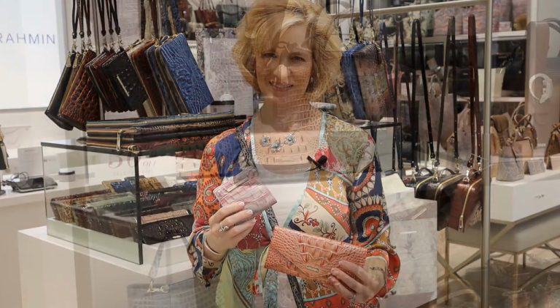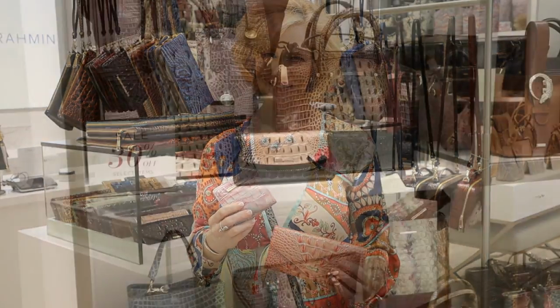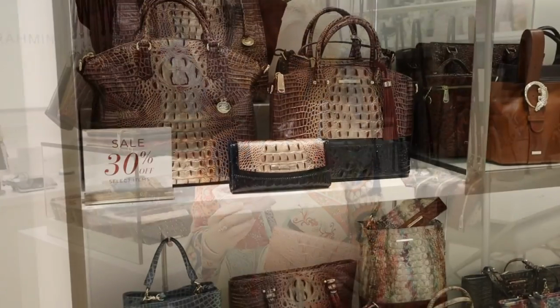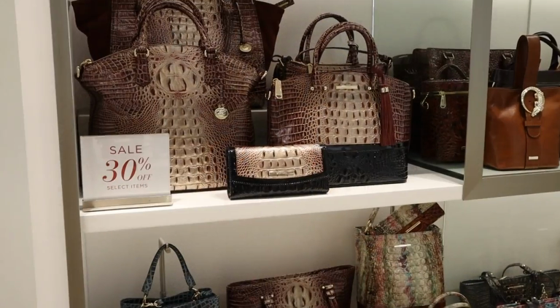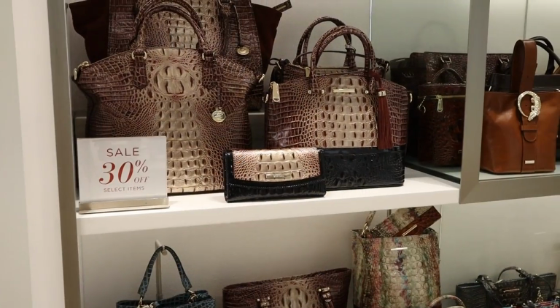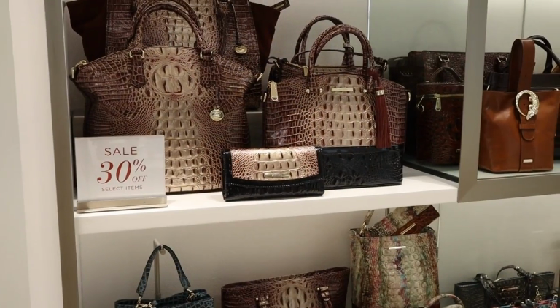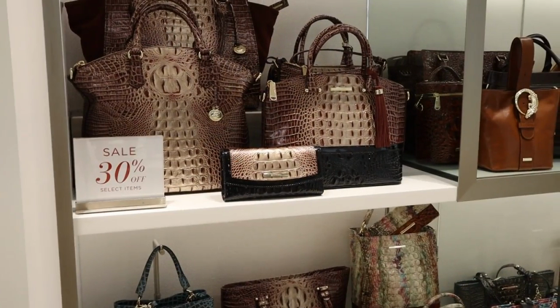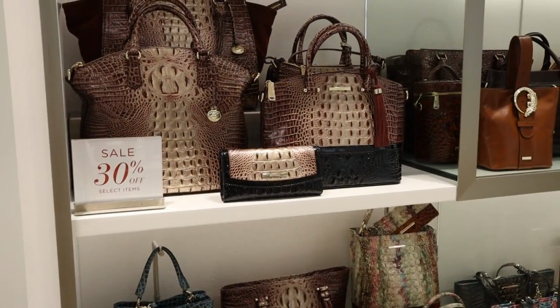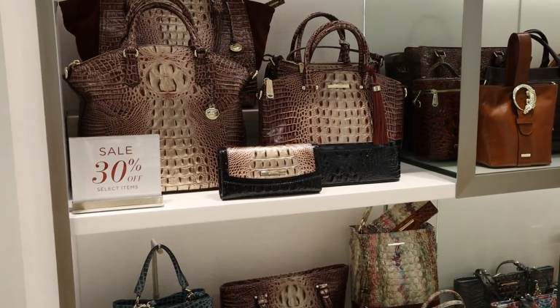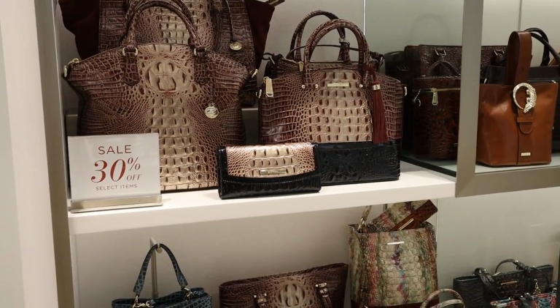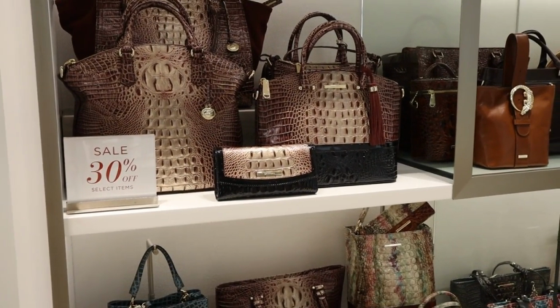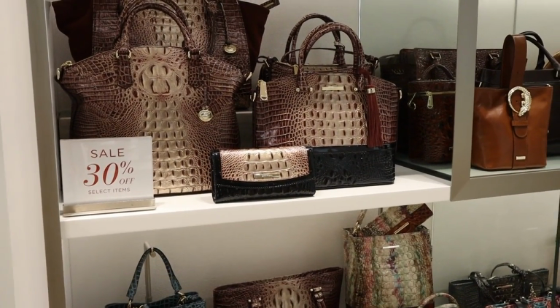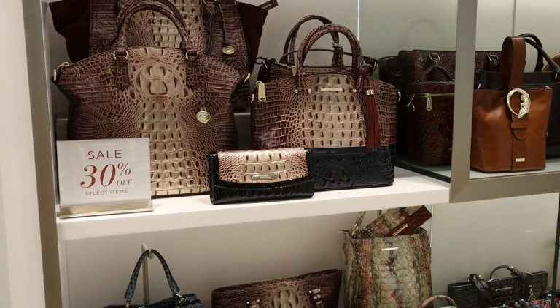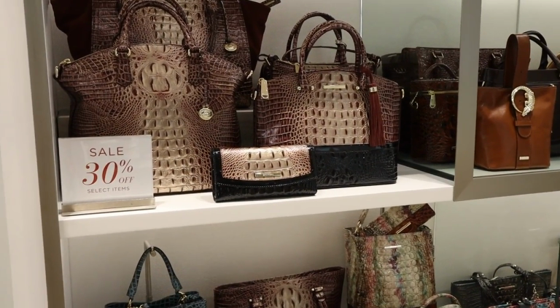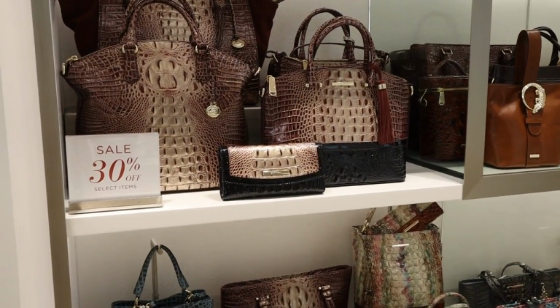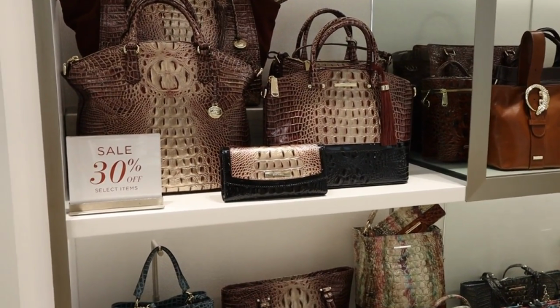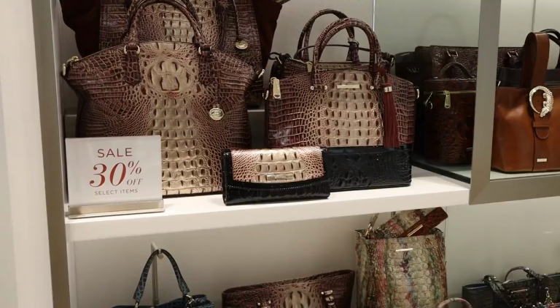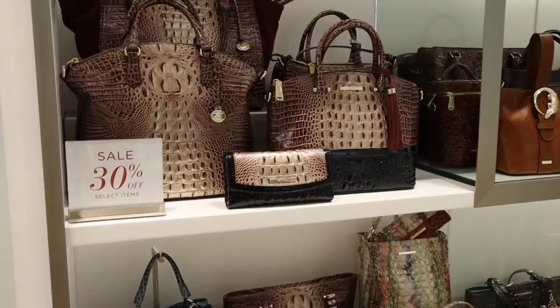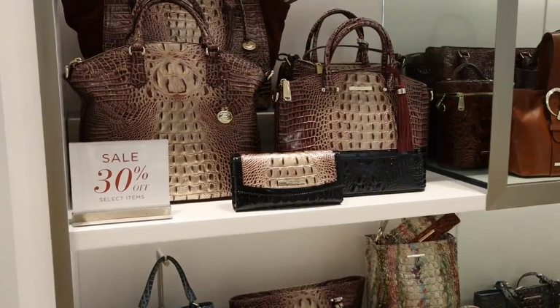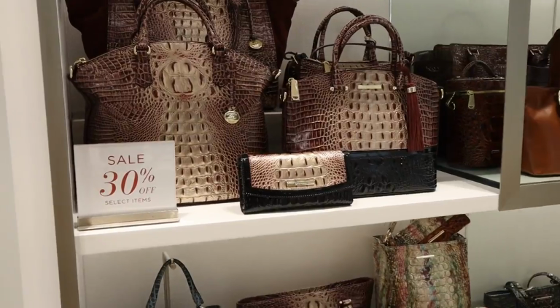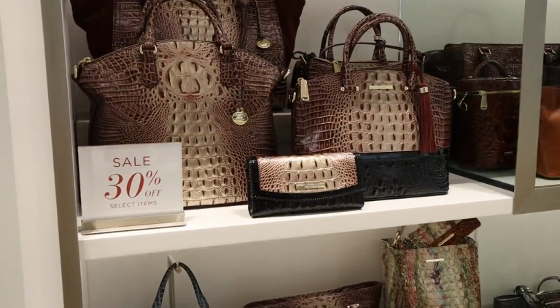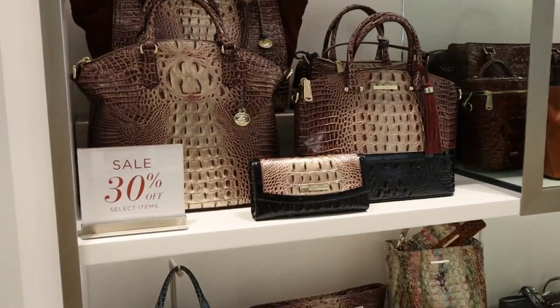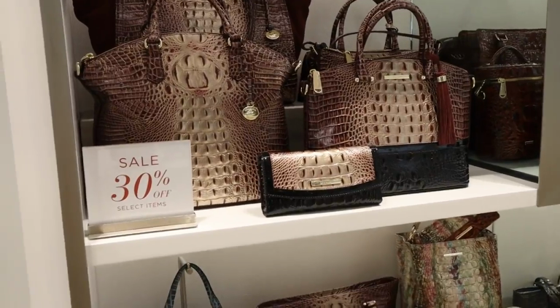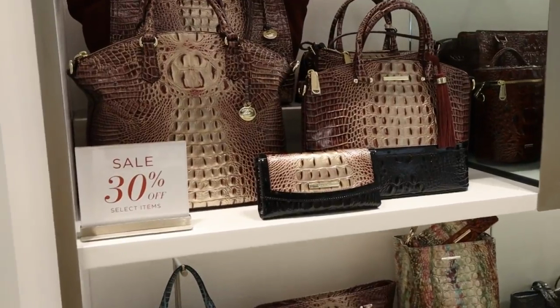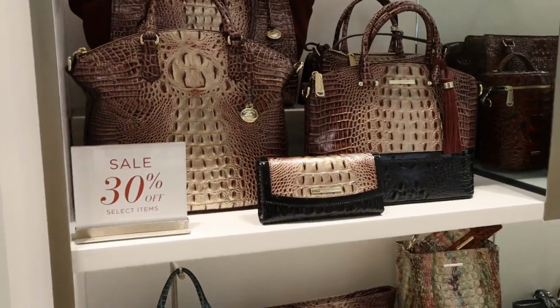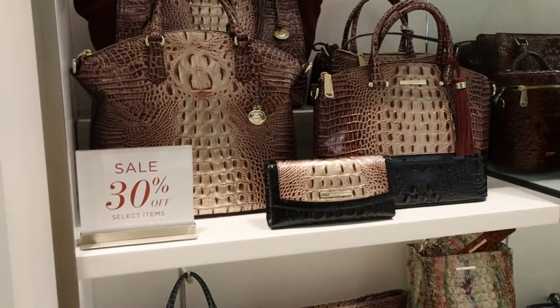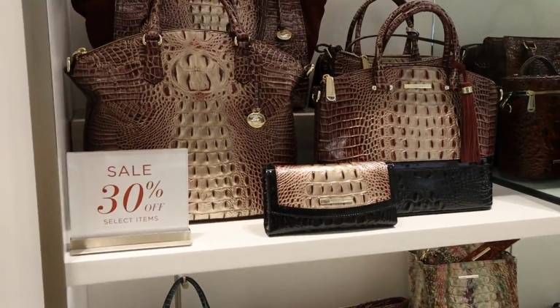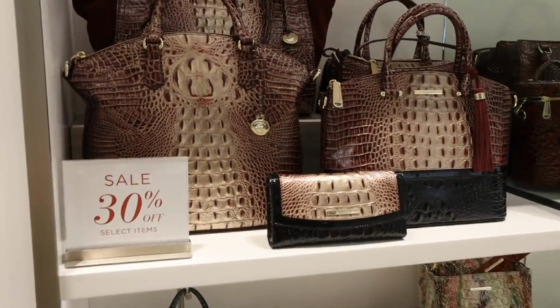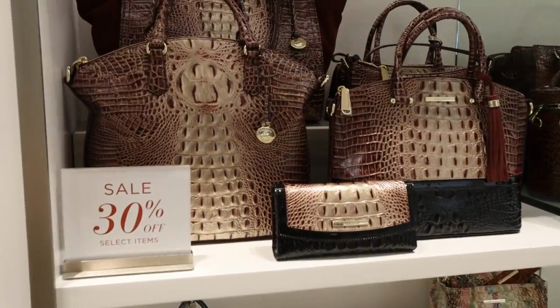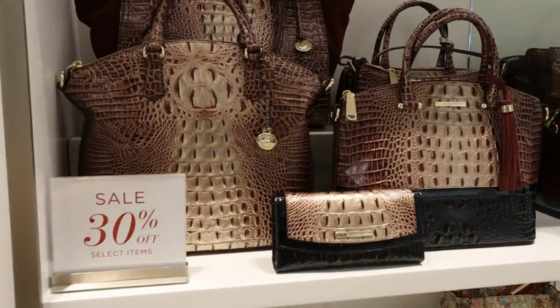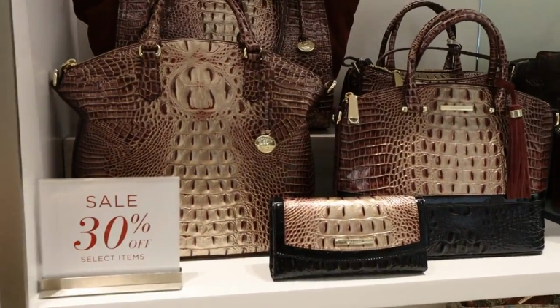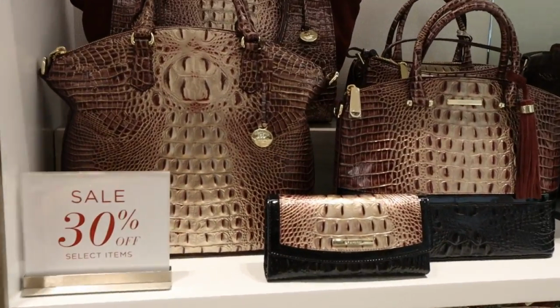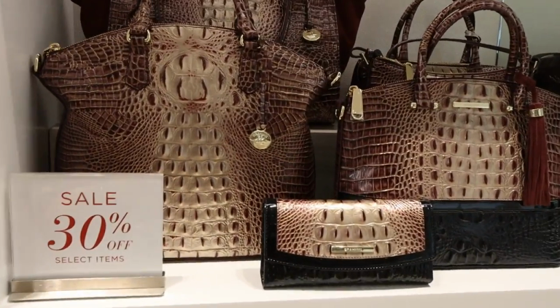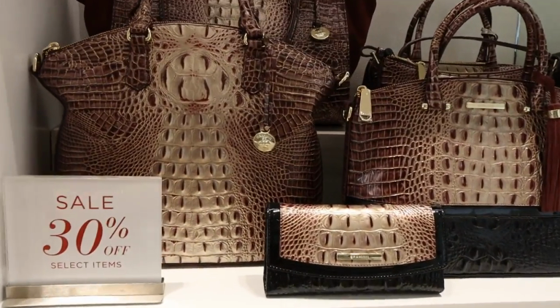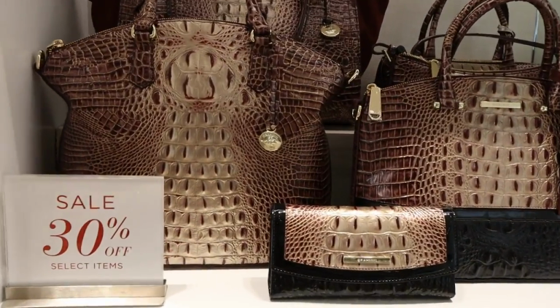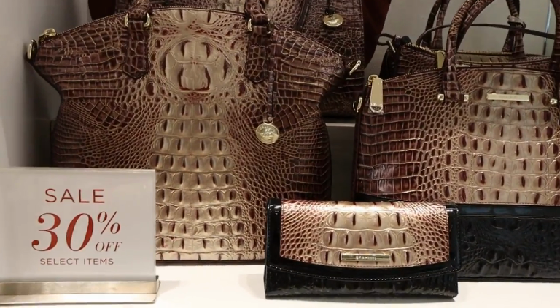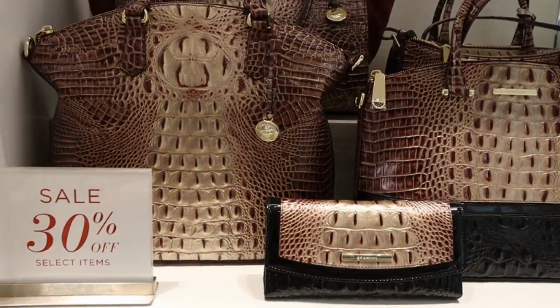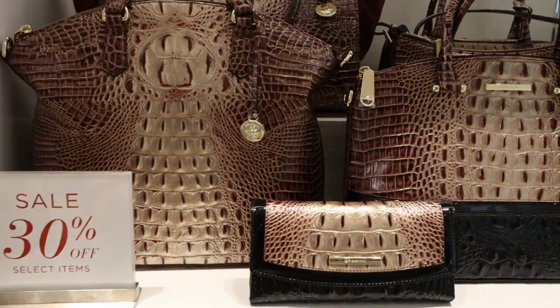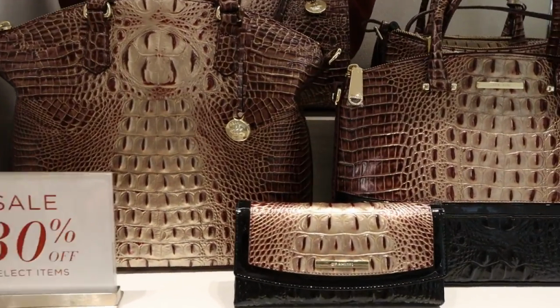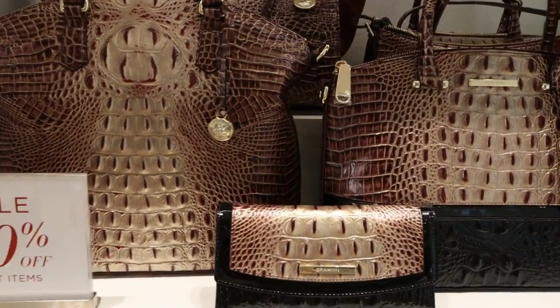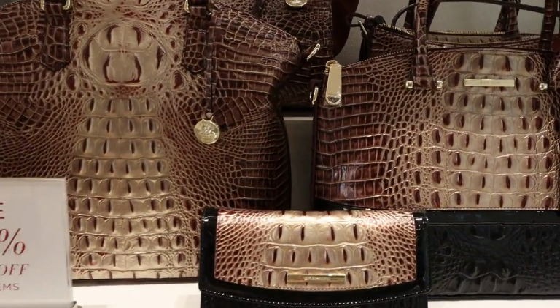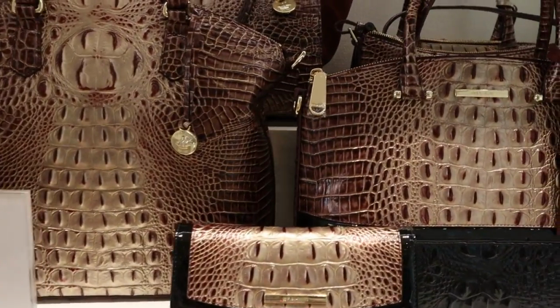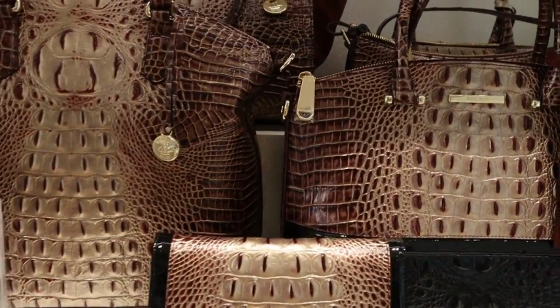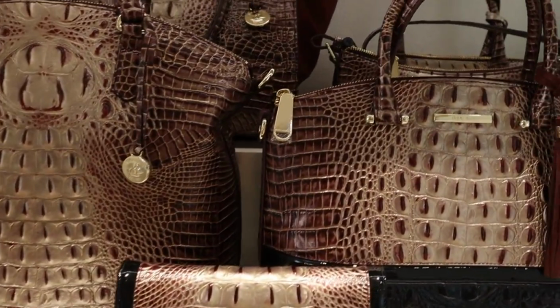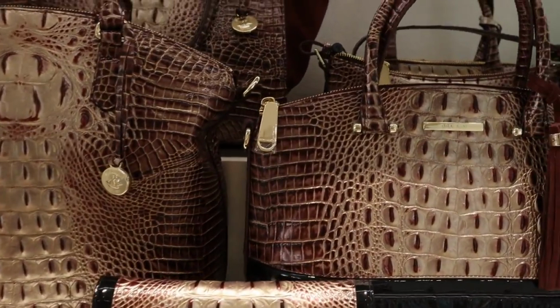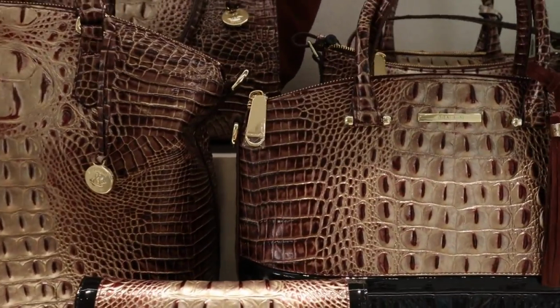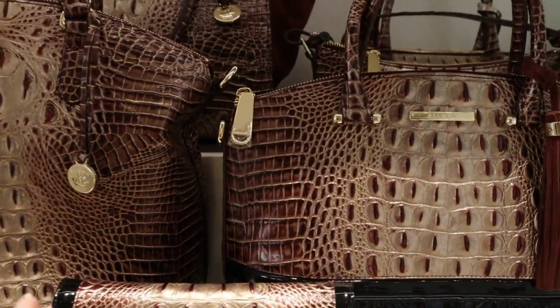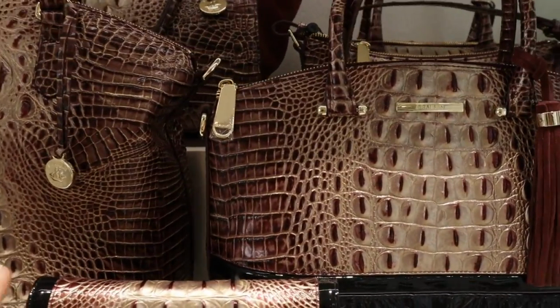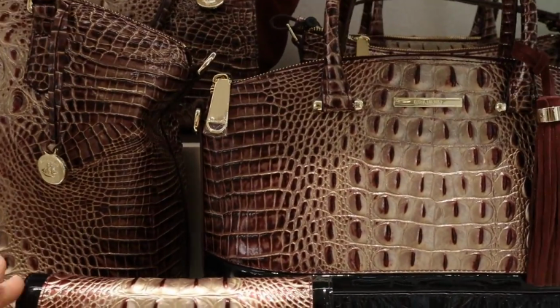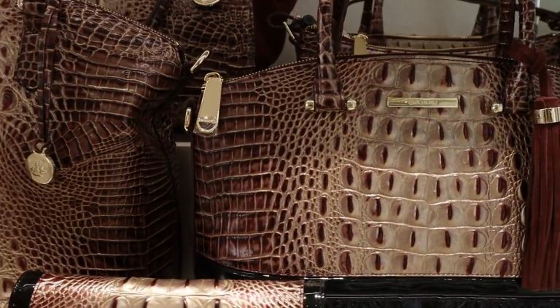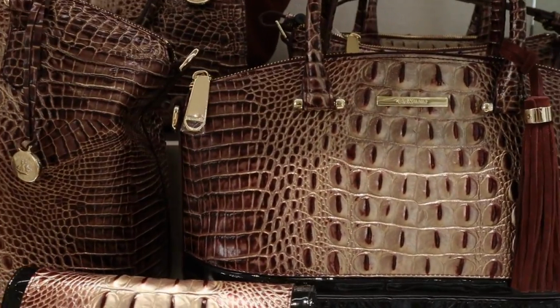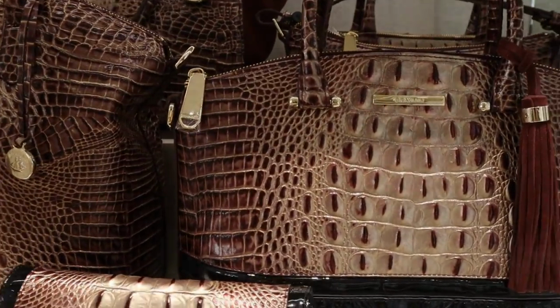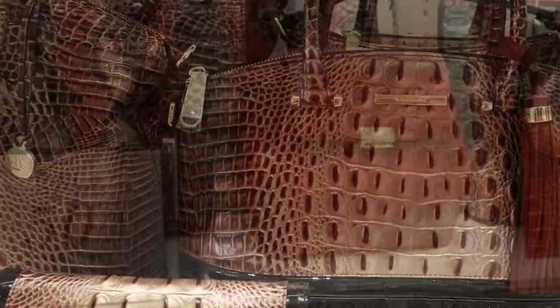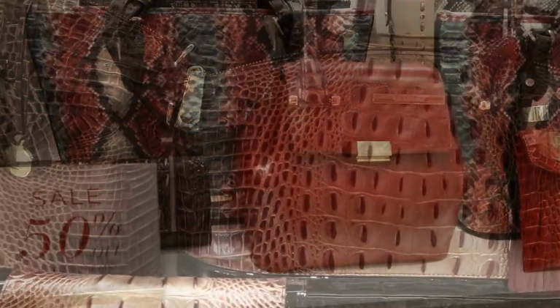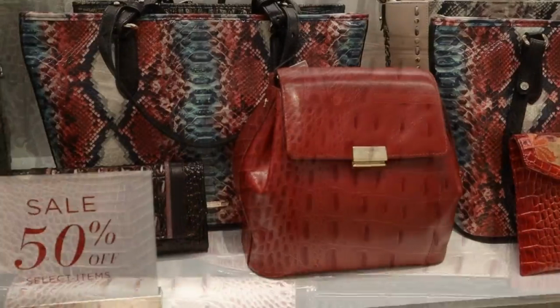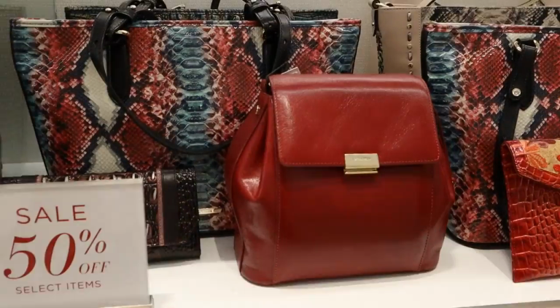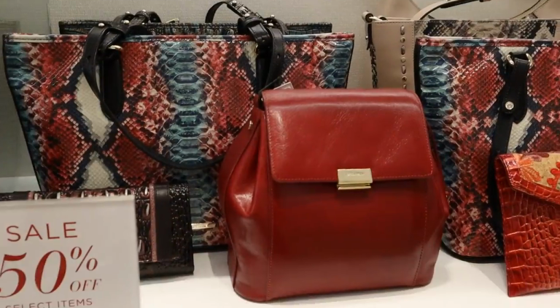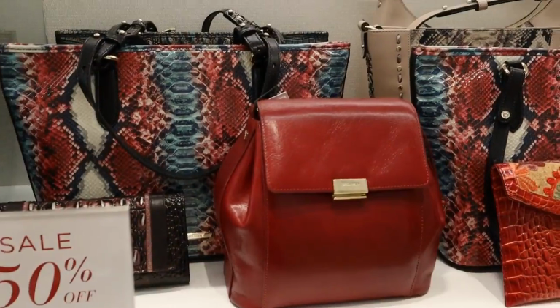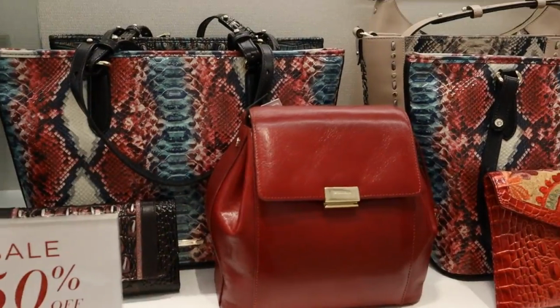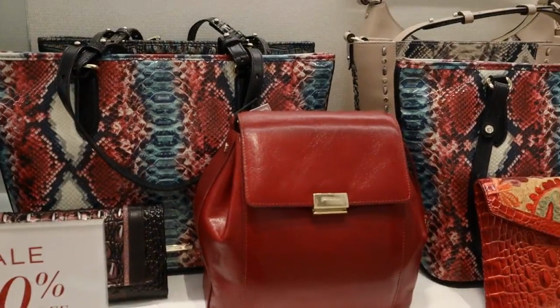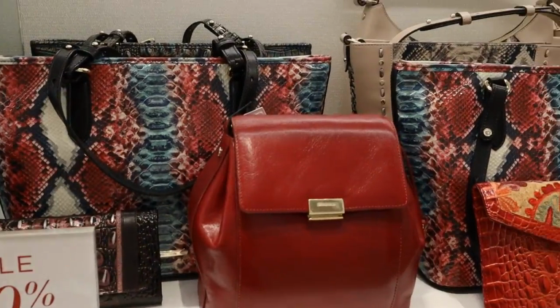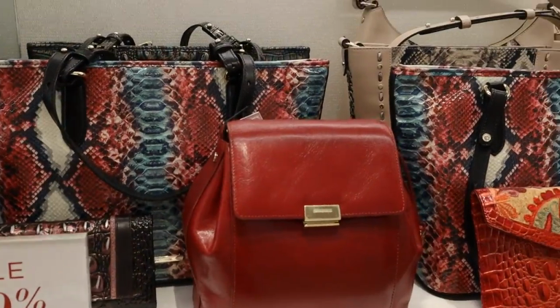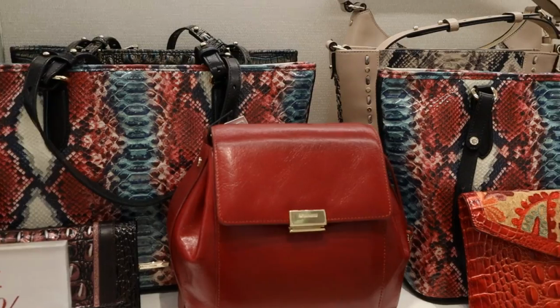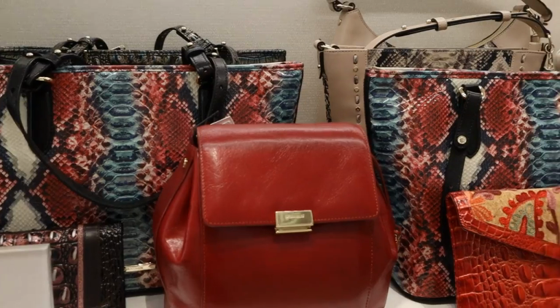Be sure to look for these sale items — they're usually from last season. It's a perfect opportunity to add to your Brahman collection.